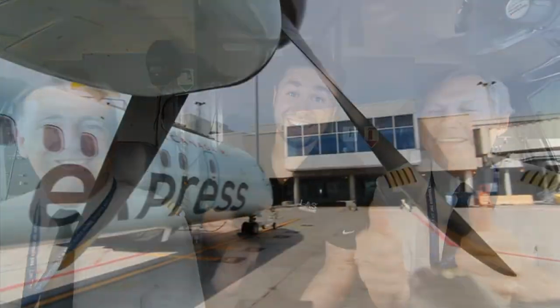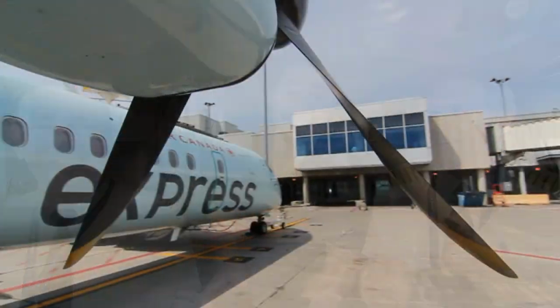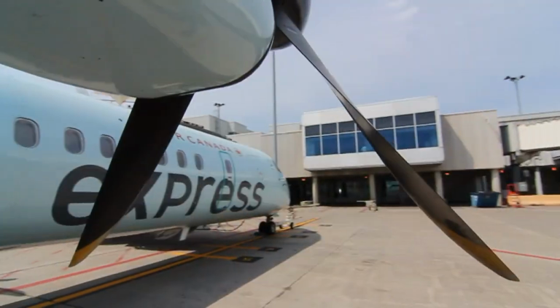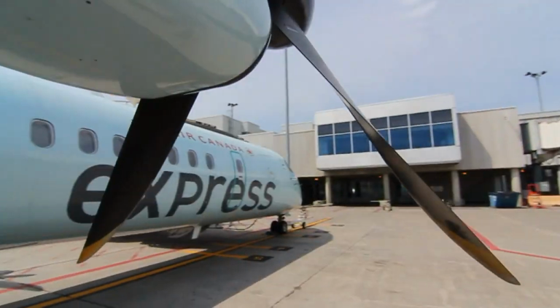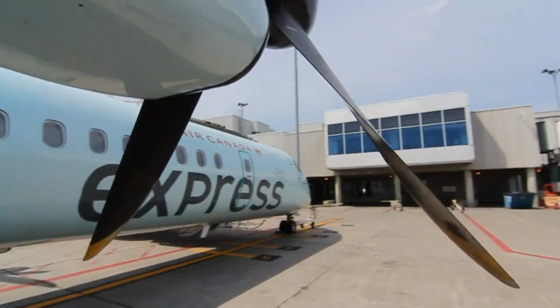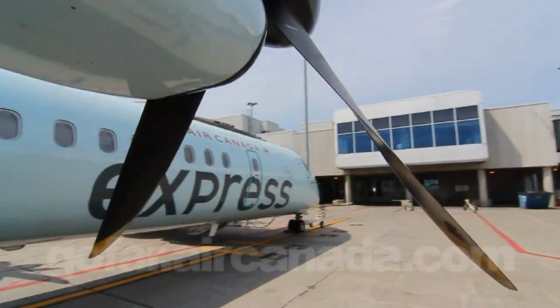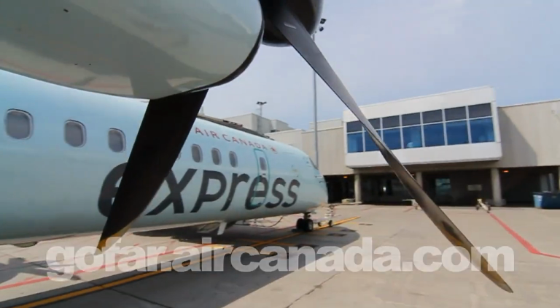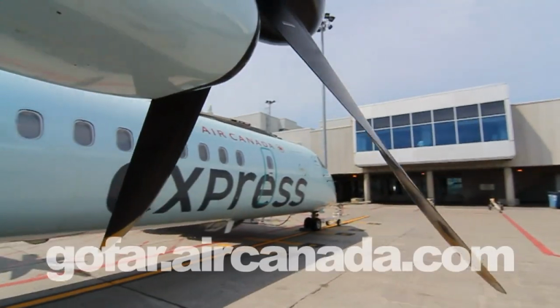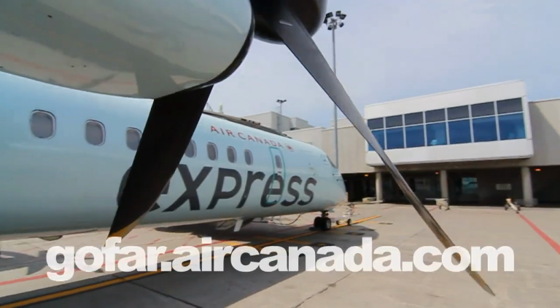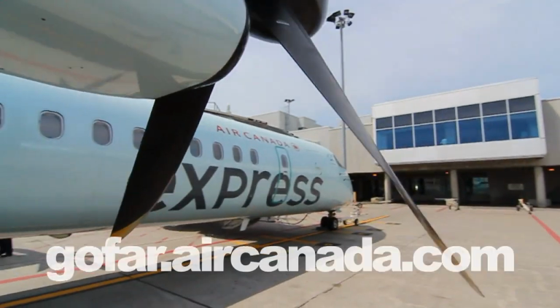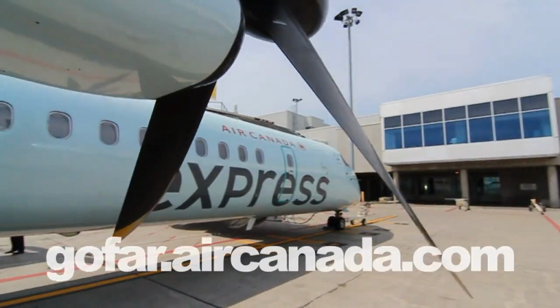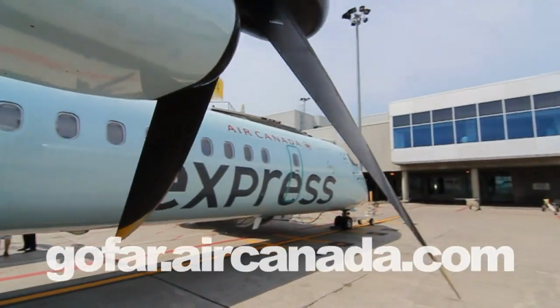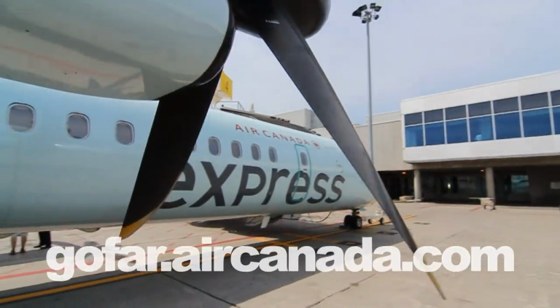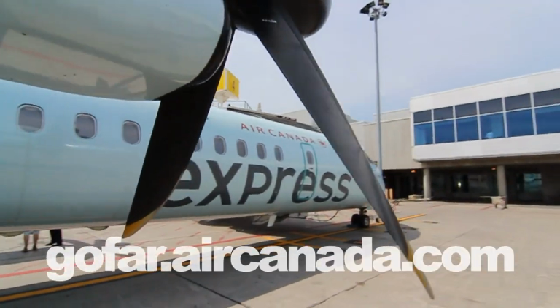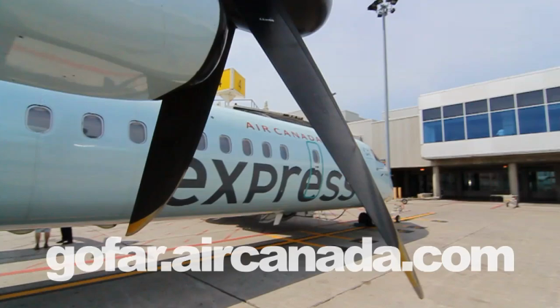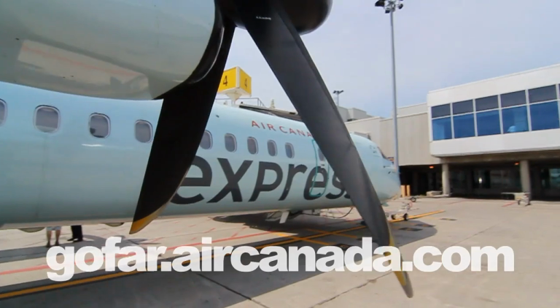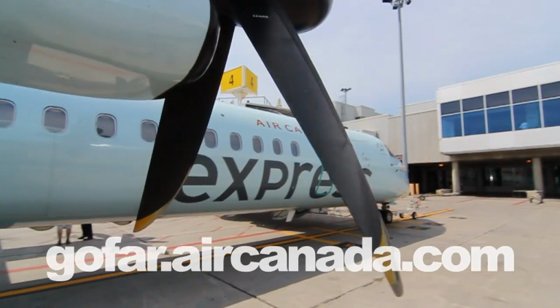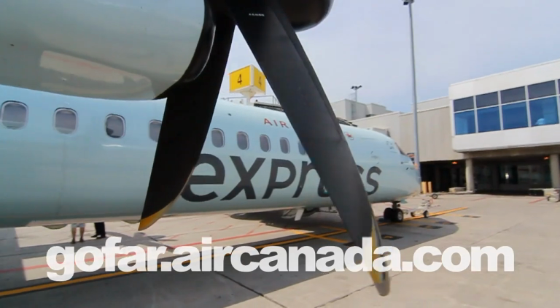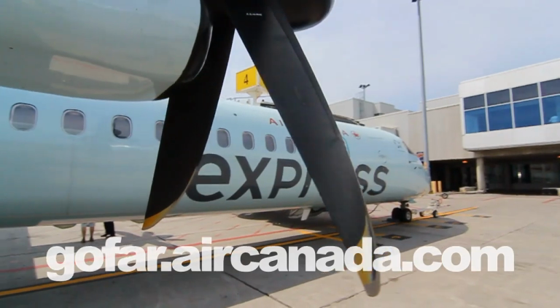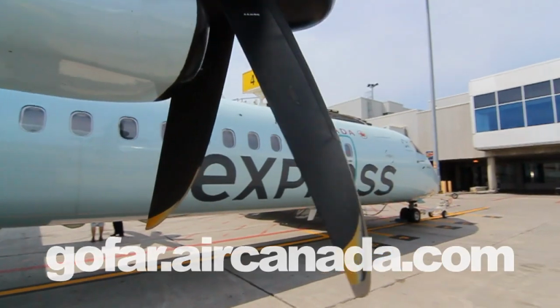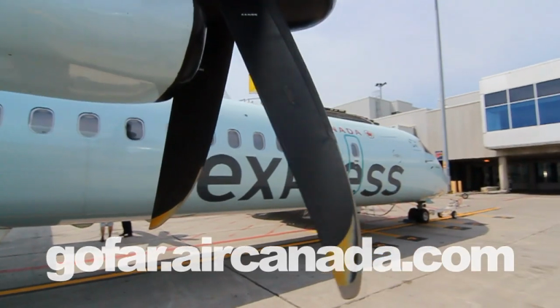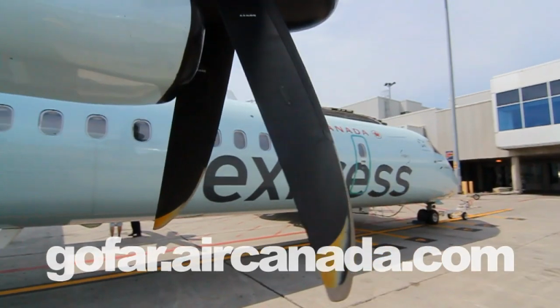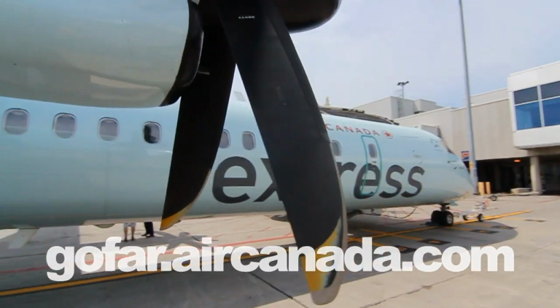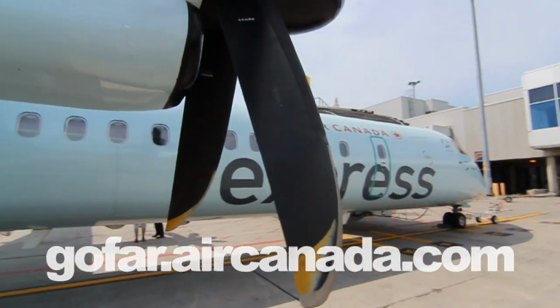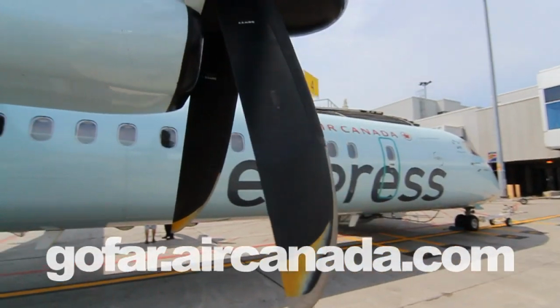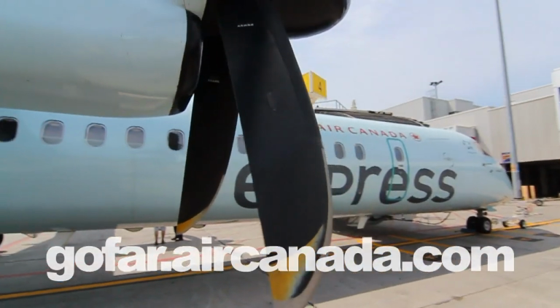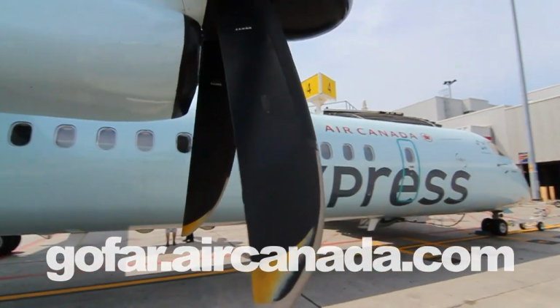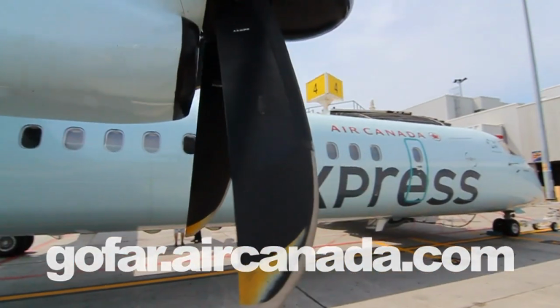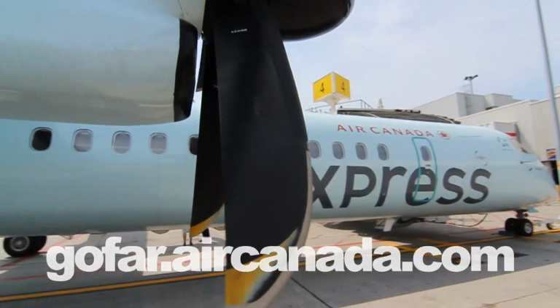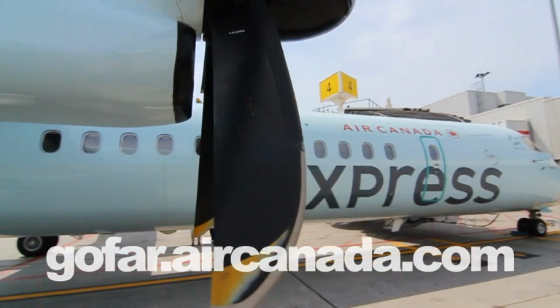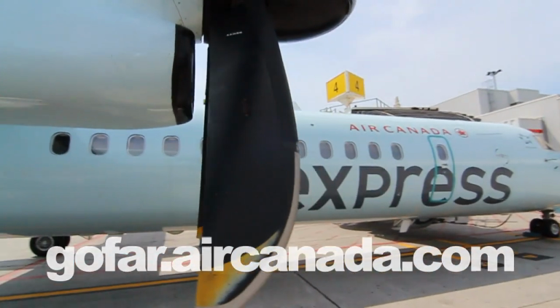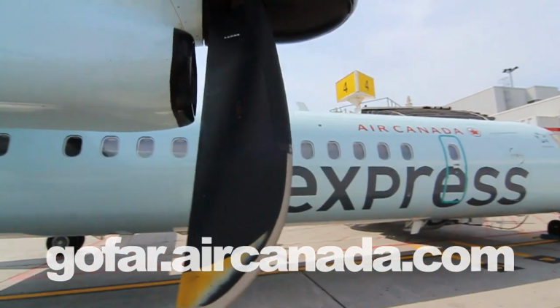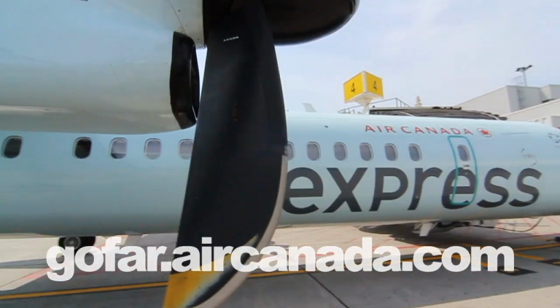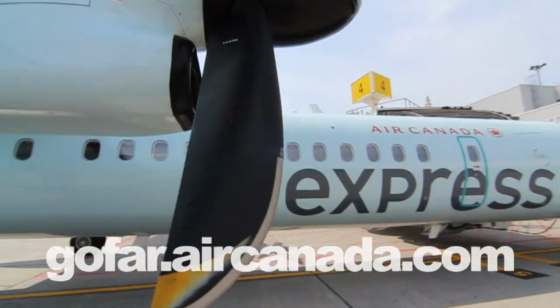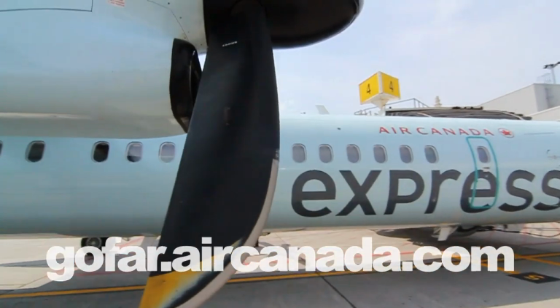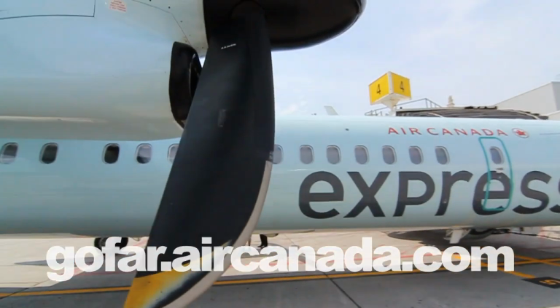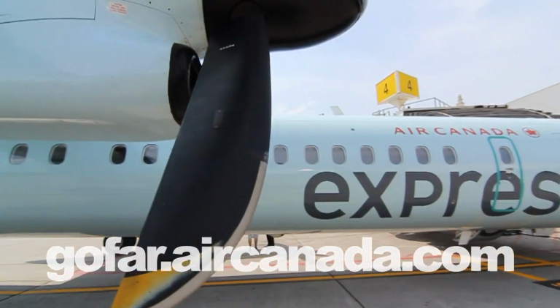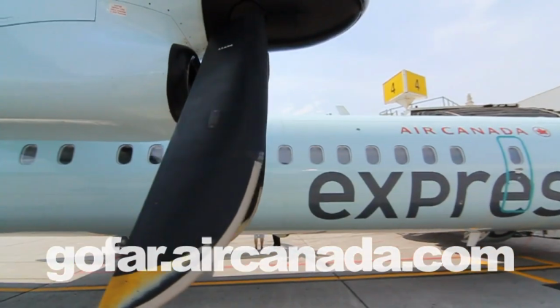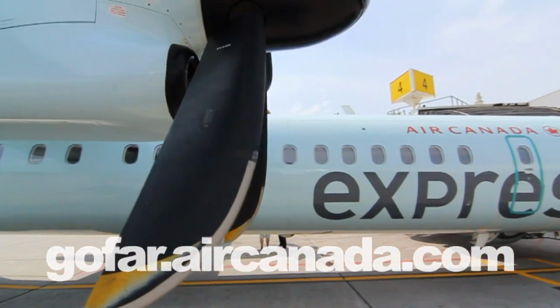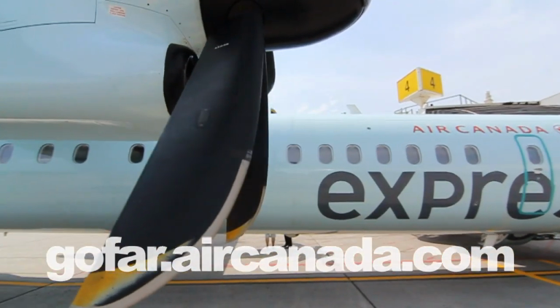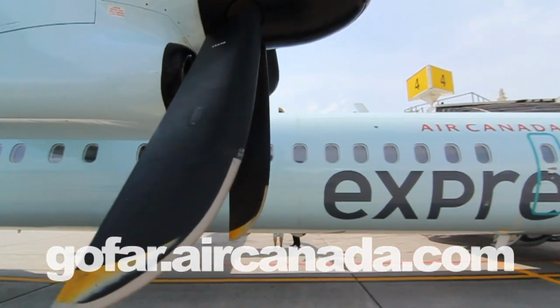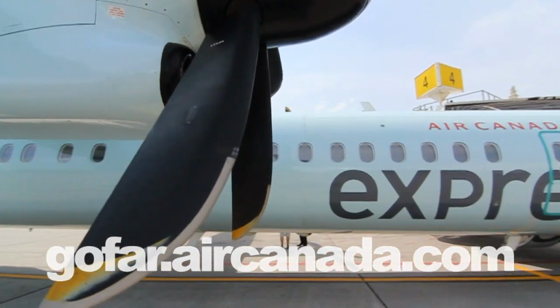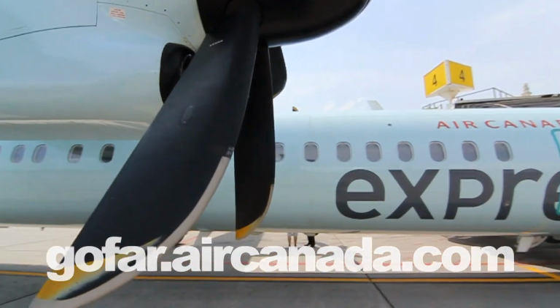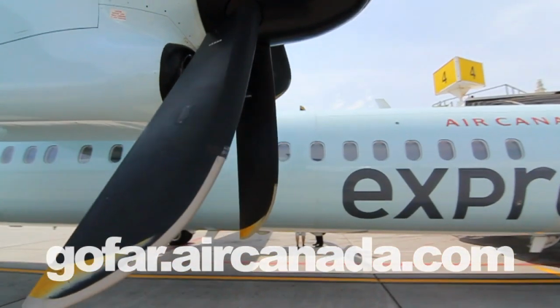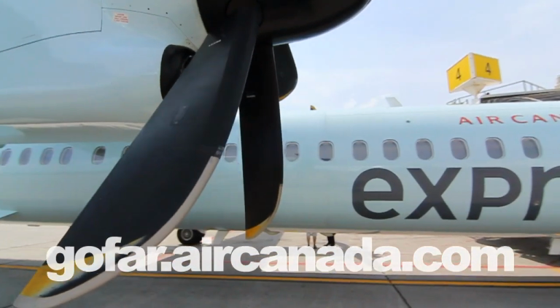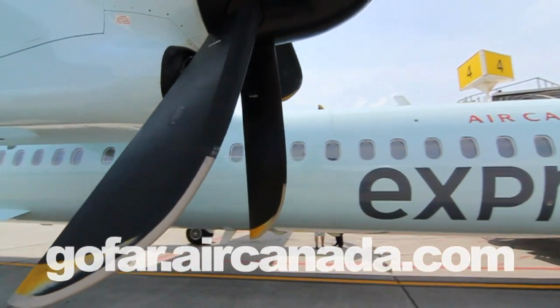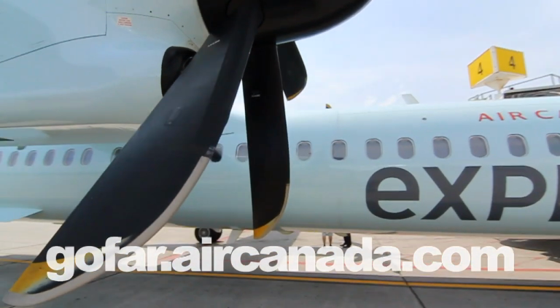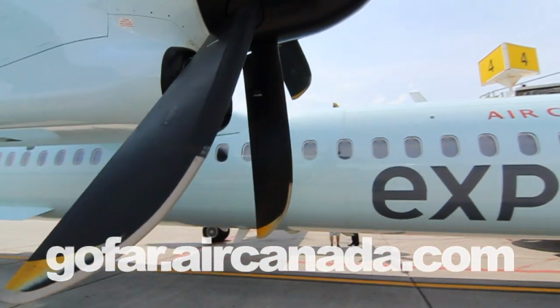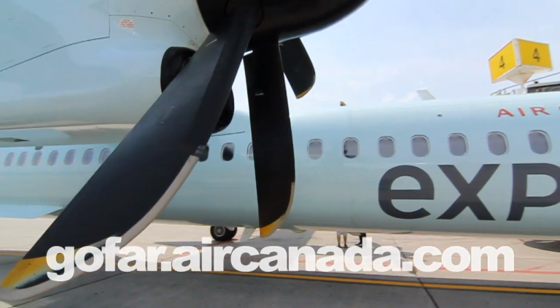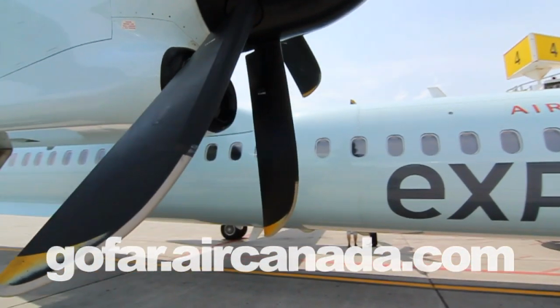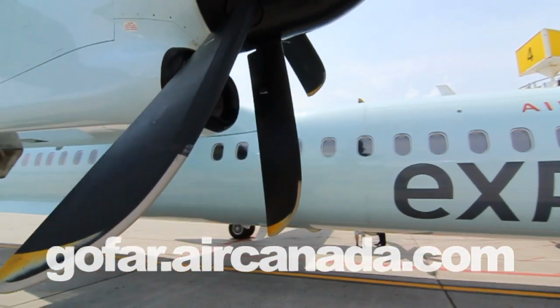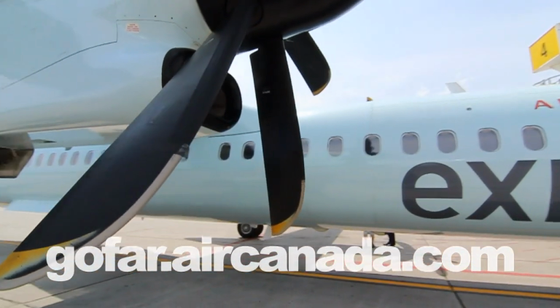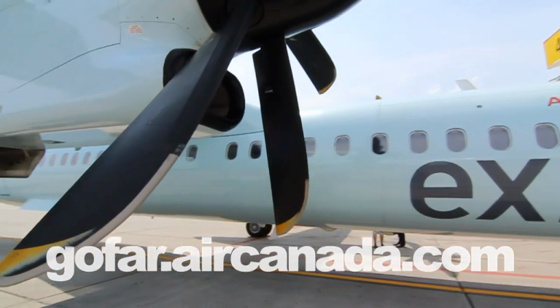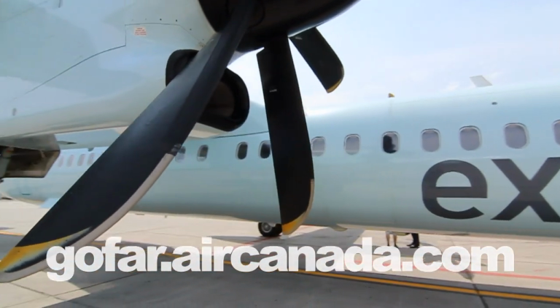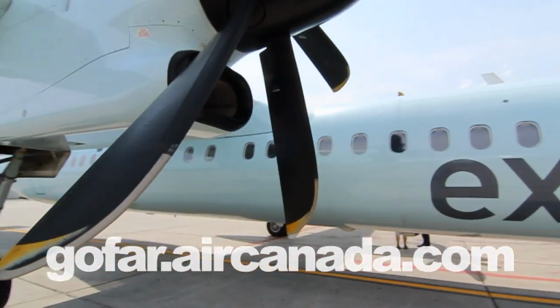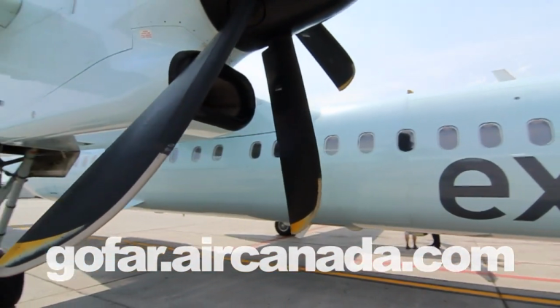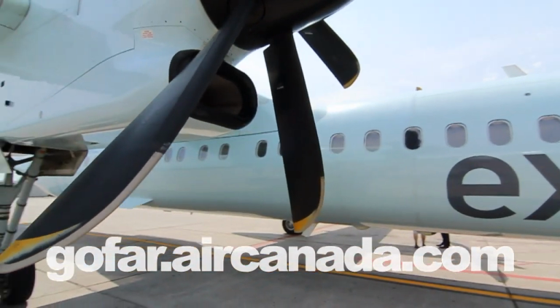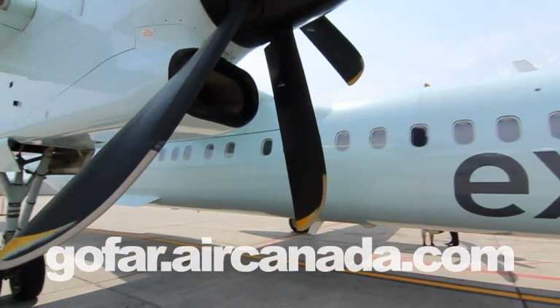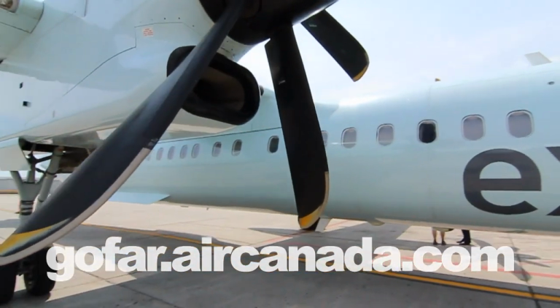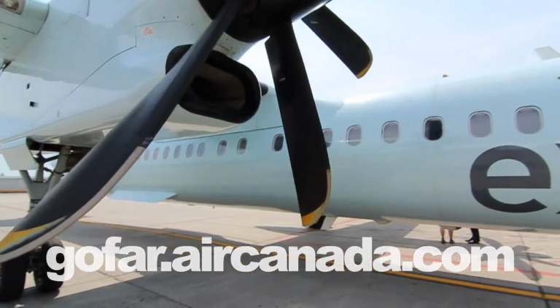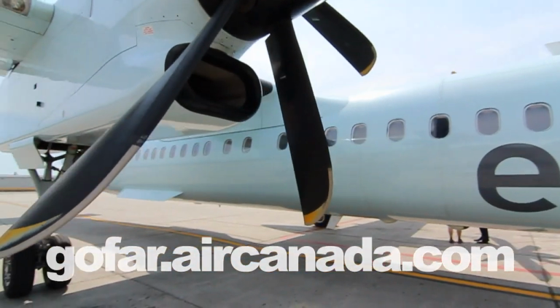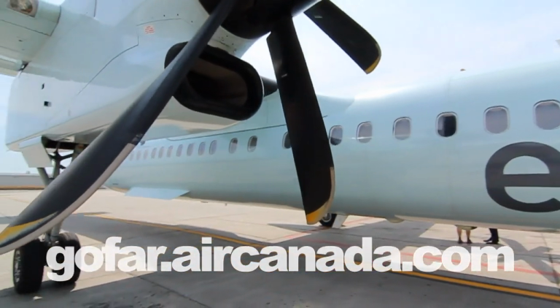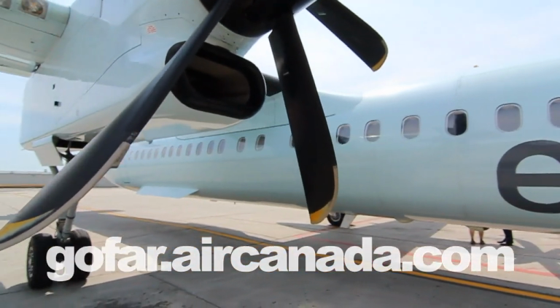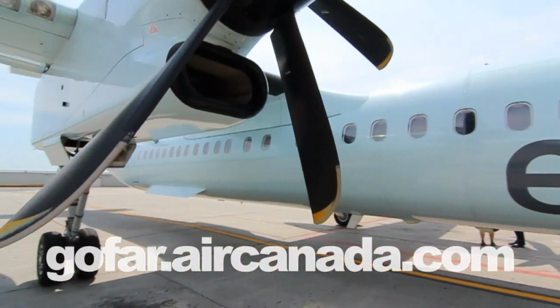For more information on this flight or more Travel Unraveled episodes, visit gofar.aircanada.com.